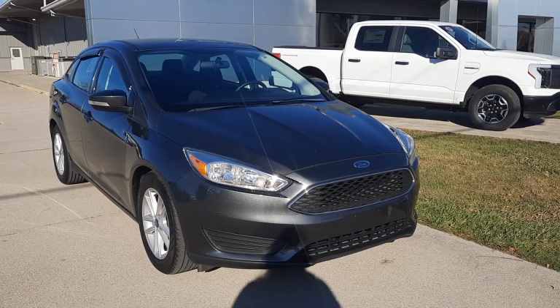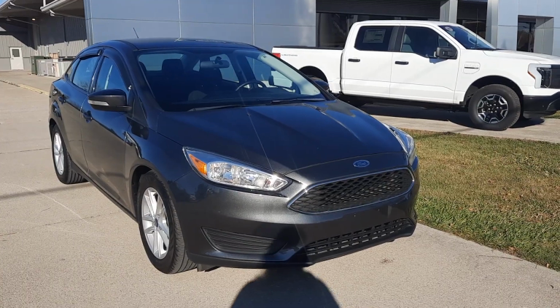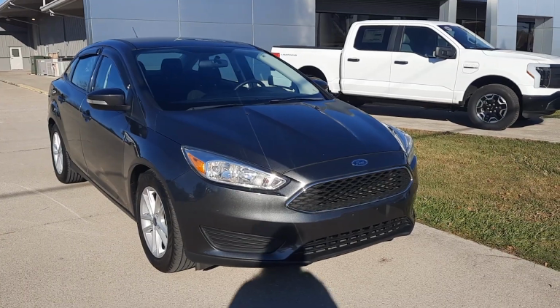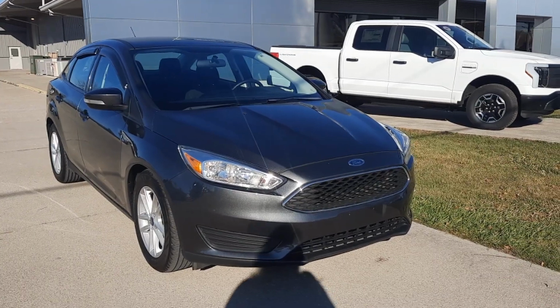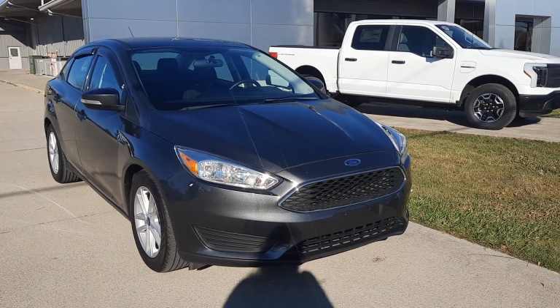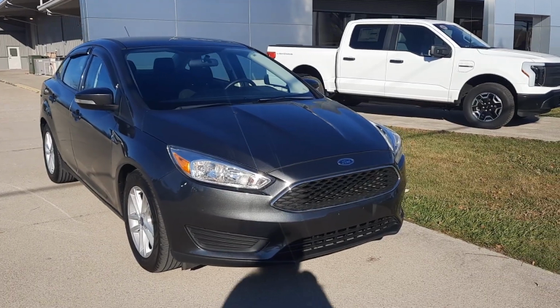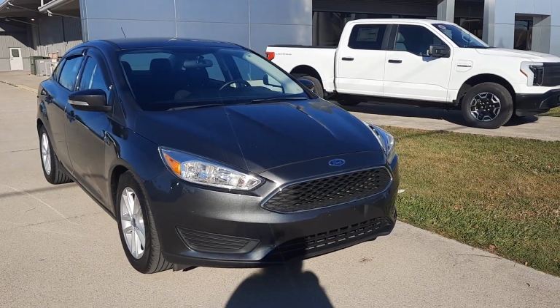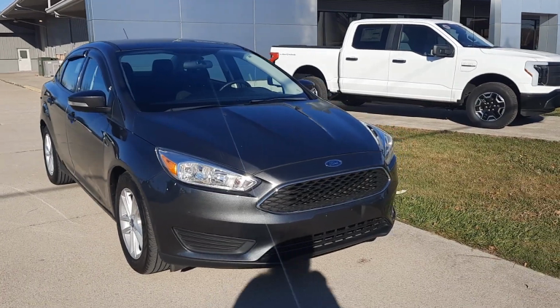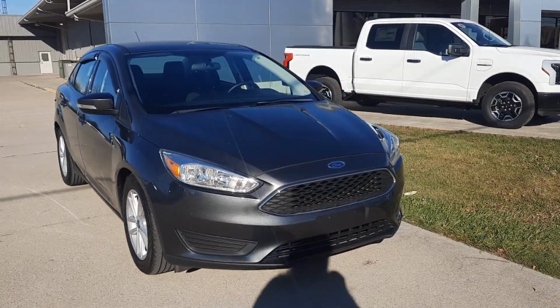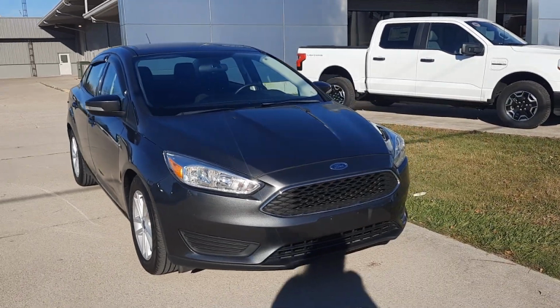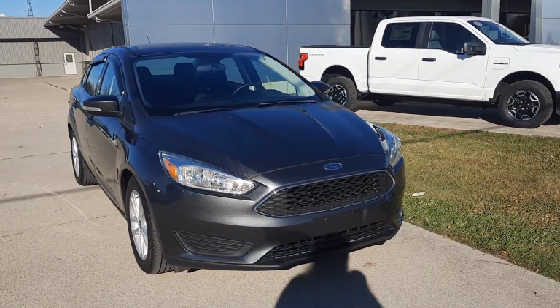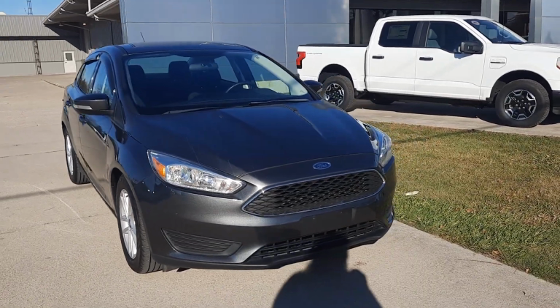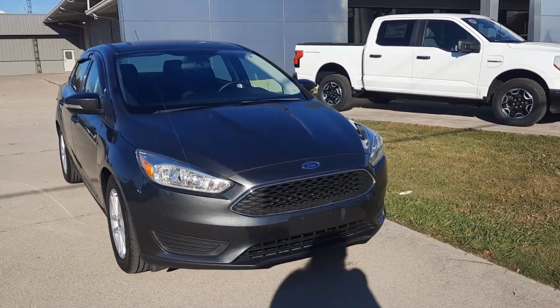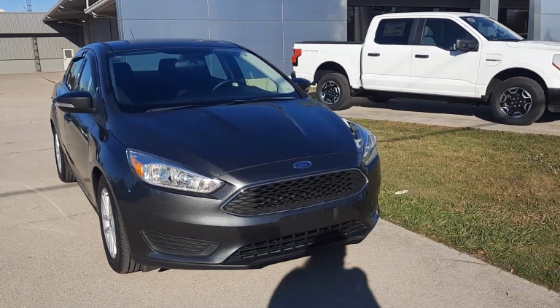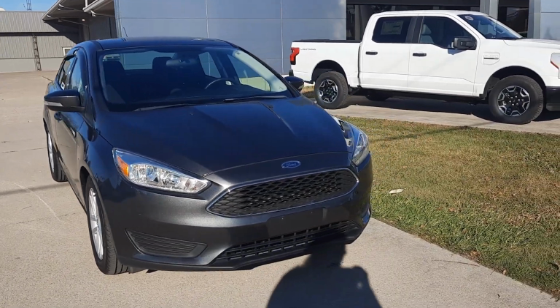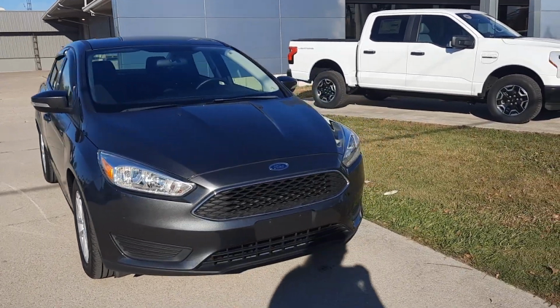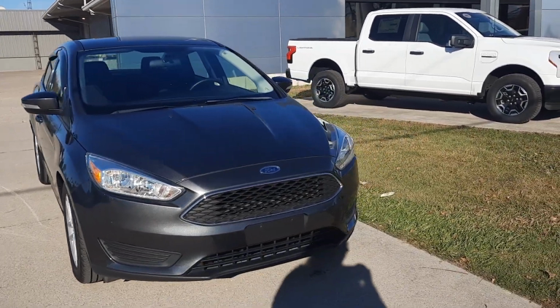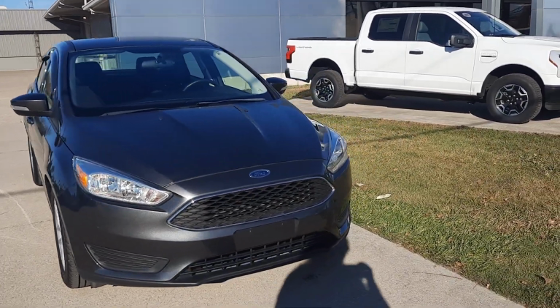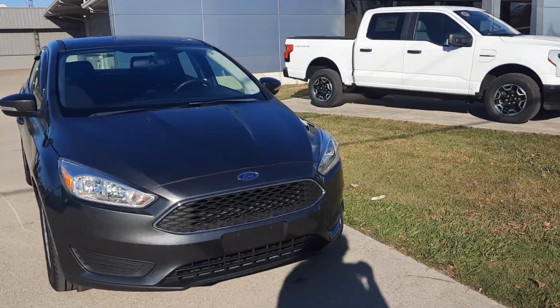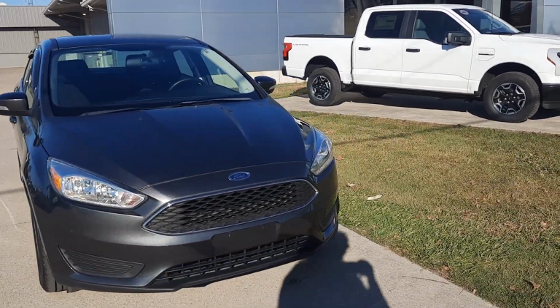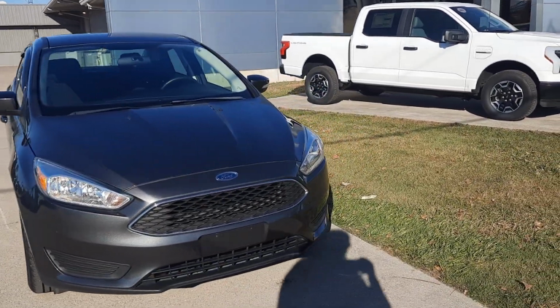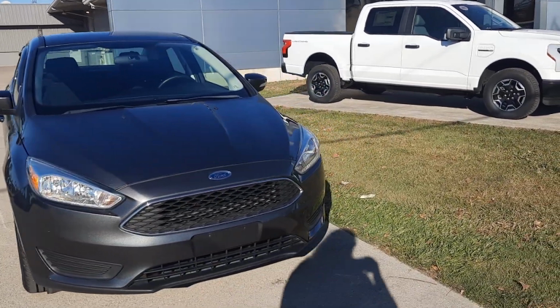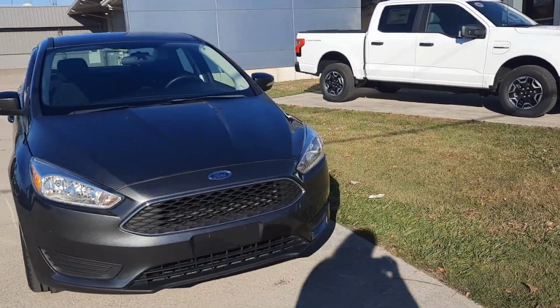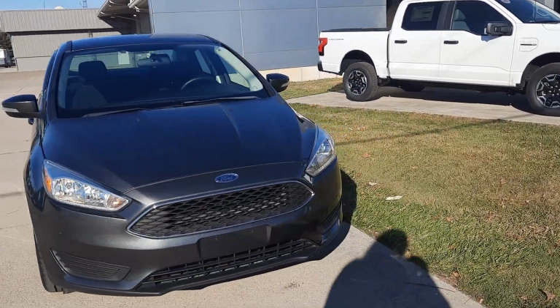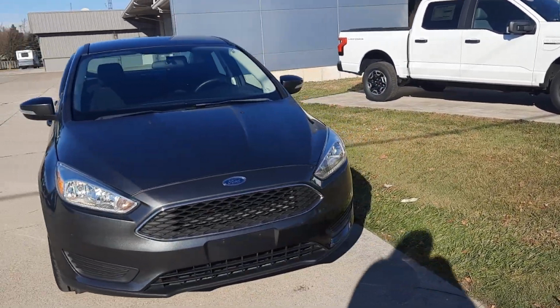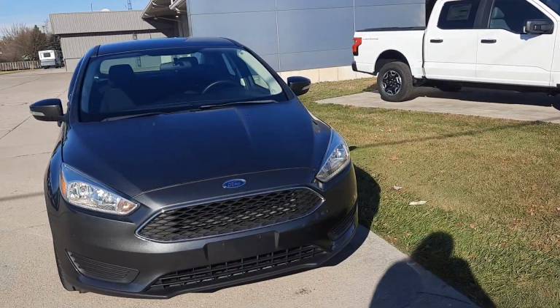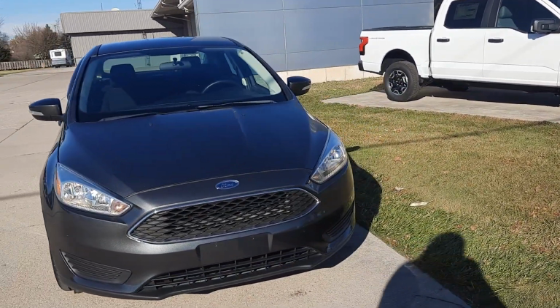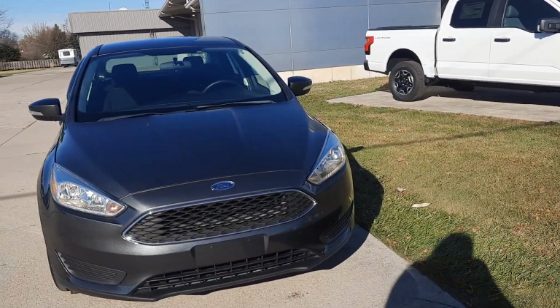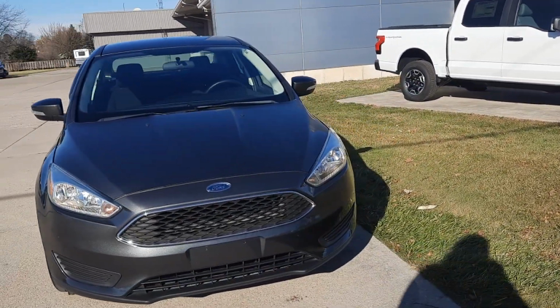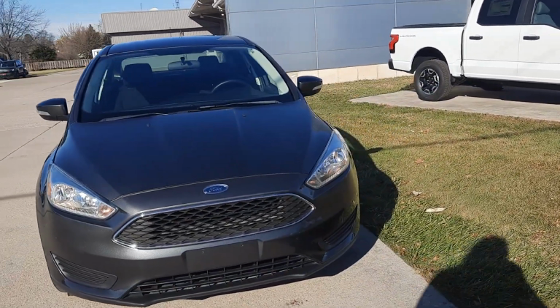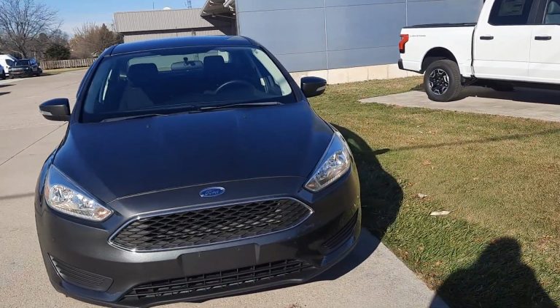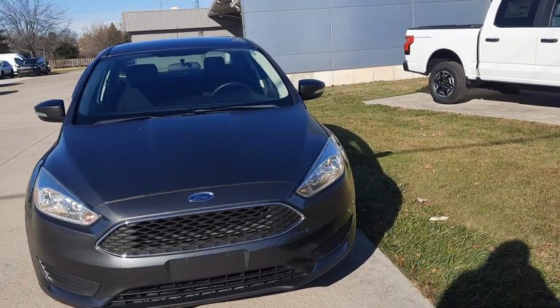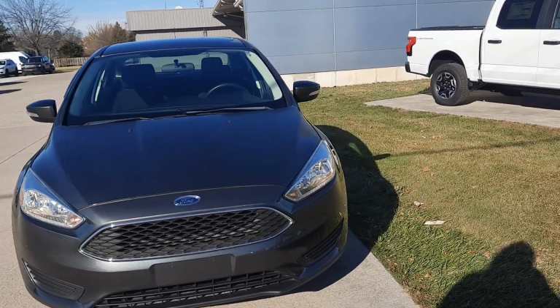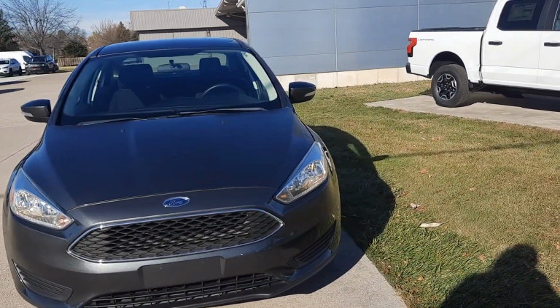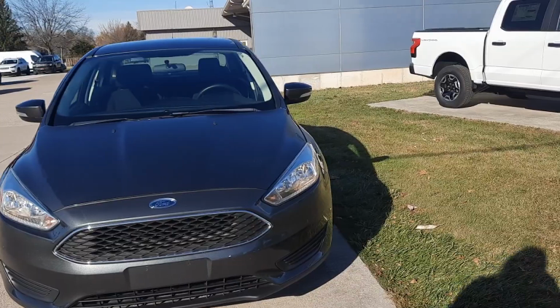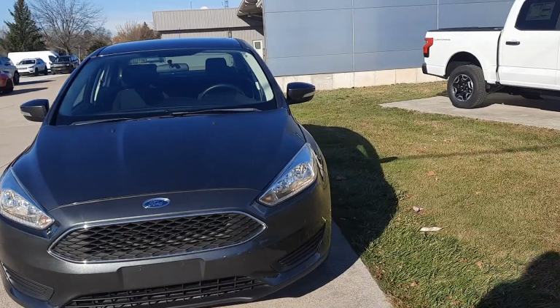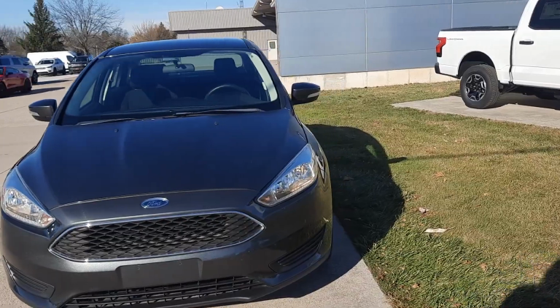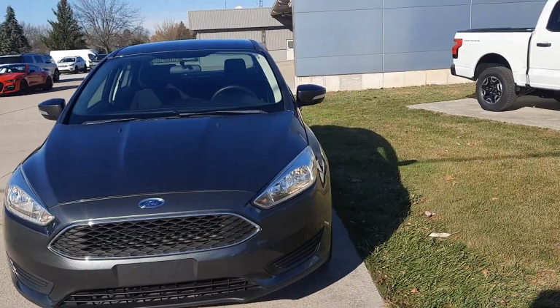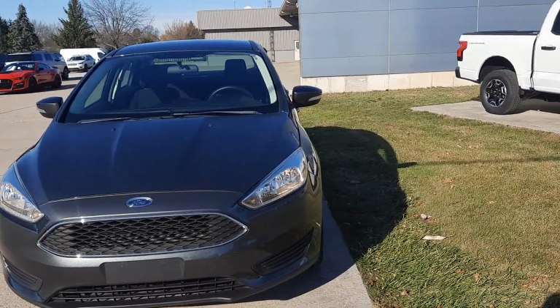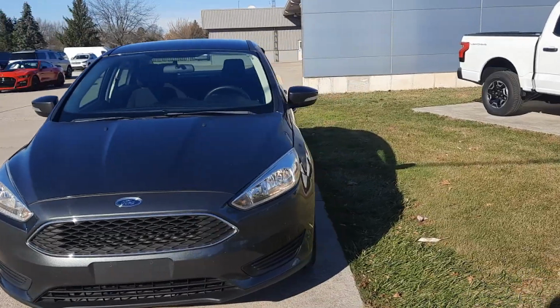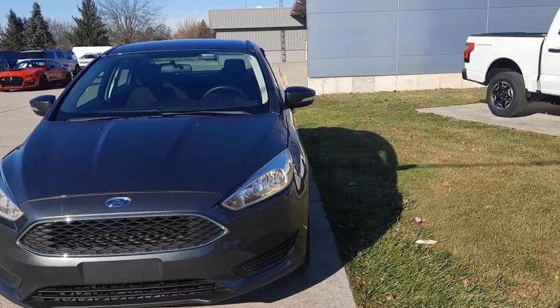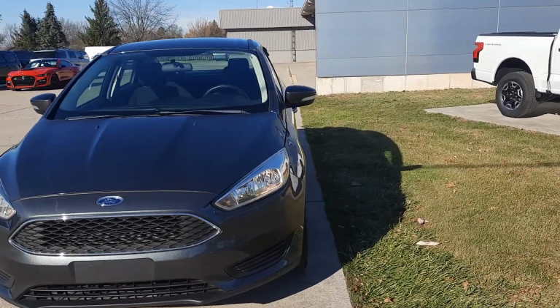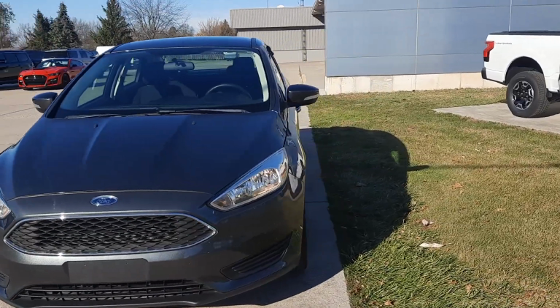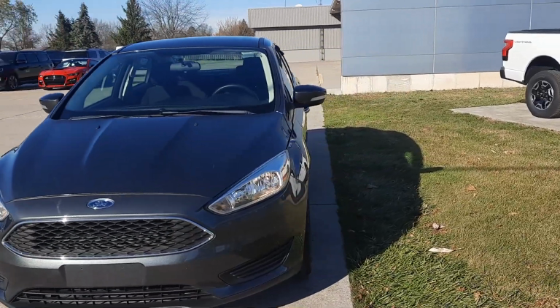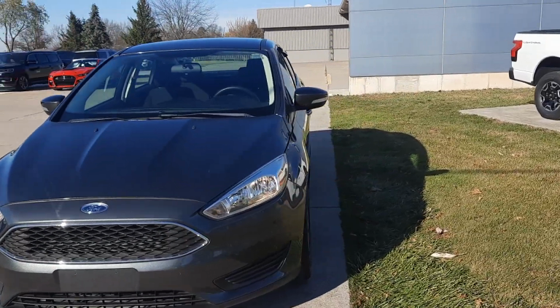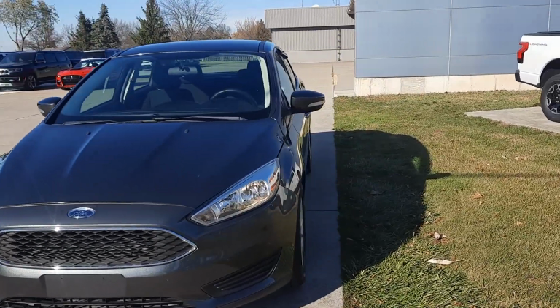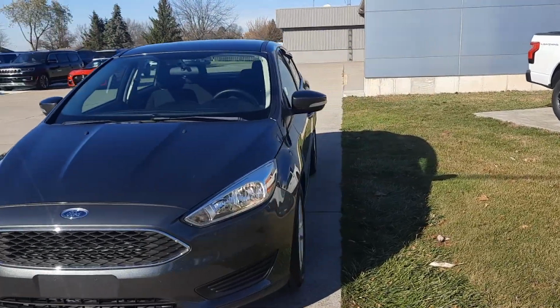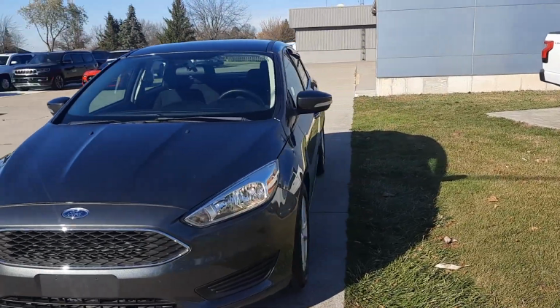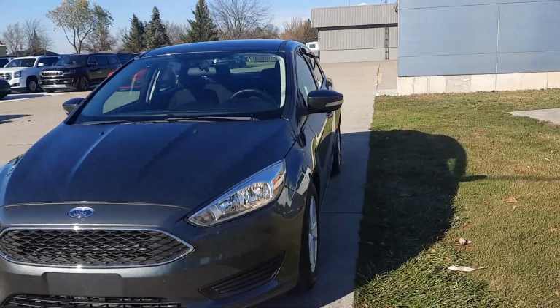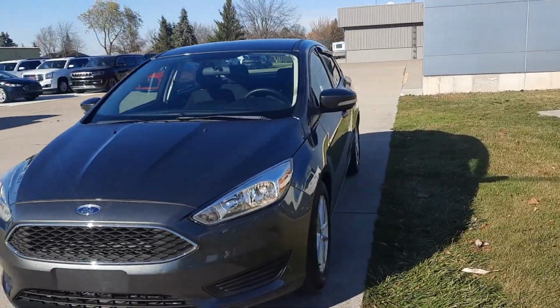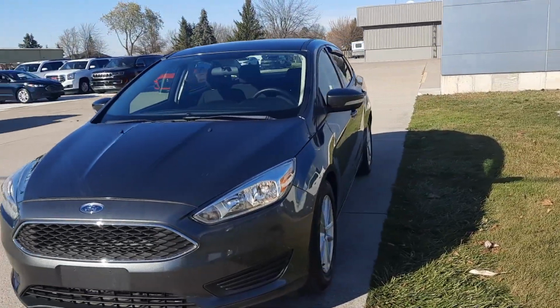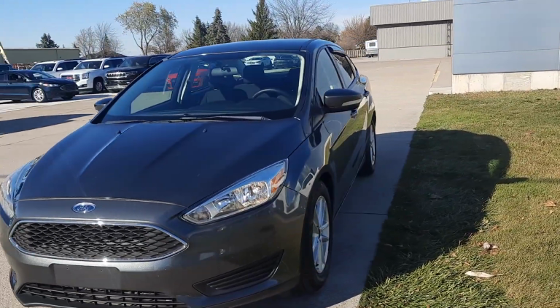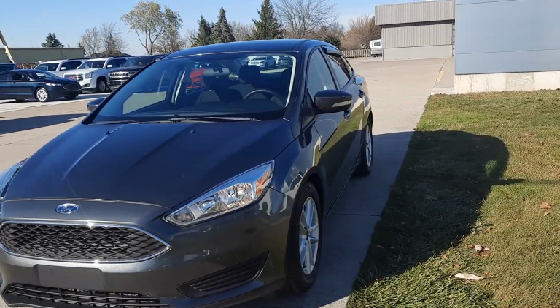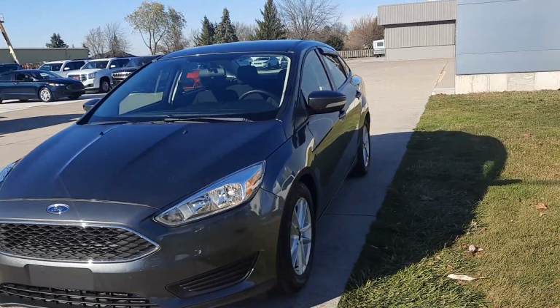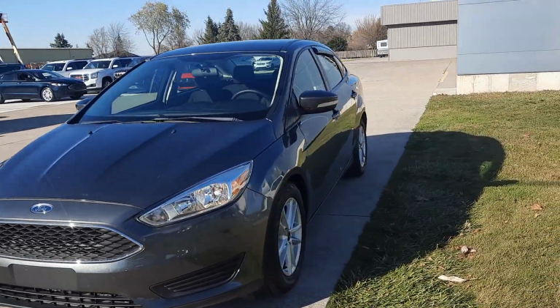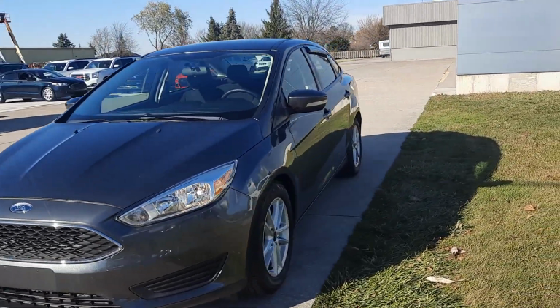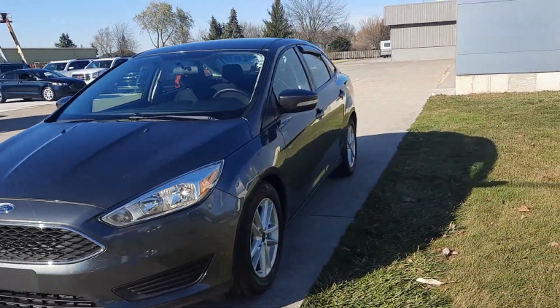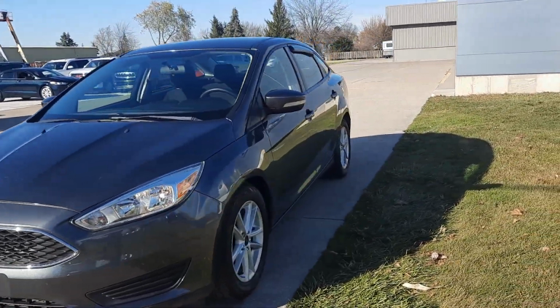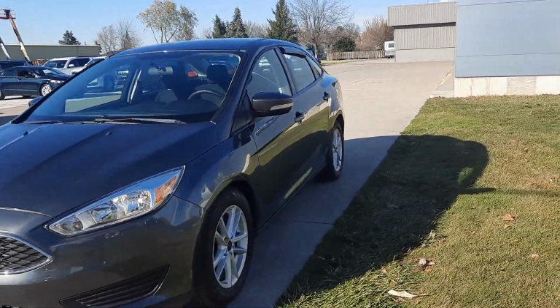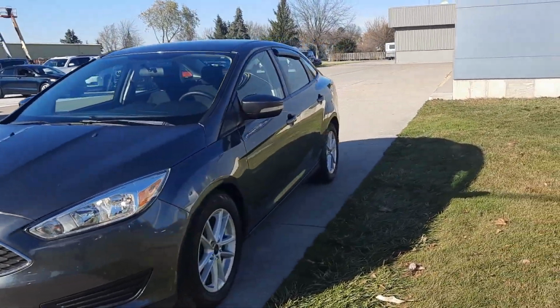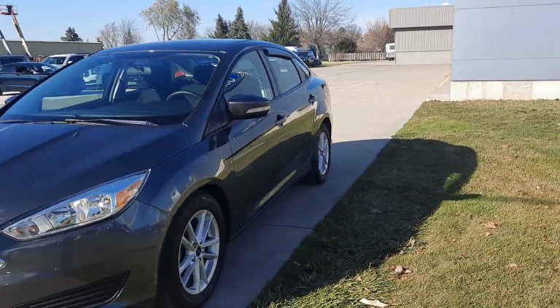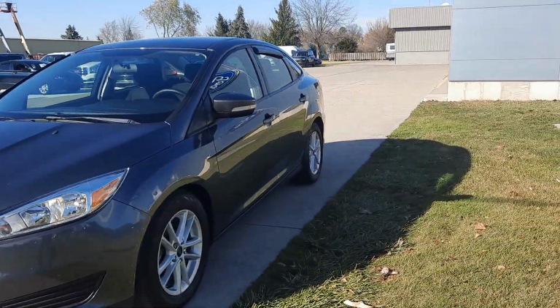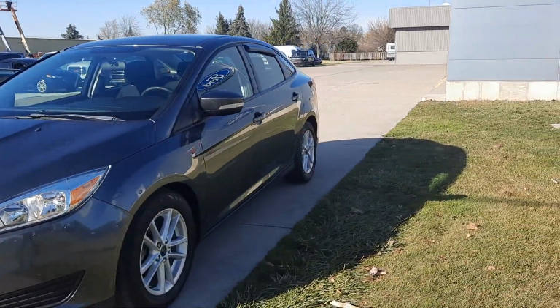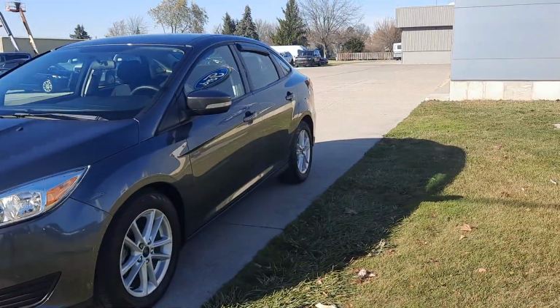Angel here at Terry Henricks Ford. I'm gonna take you on a quick walk around of this 2018 Ford Focus SE.